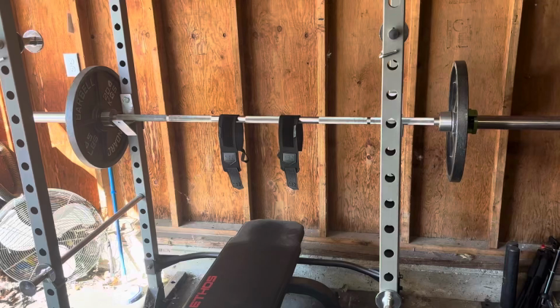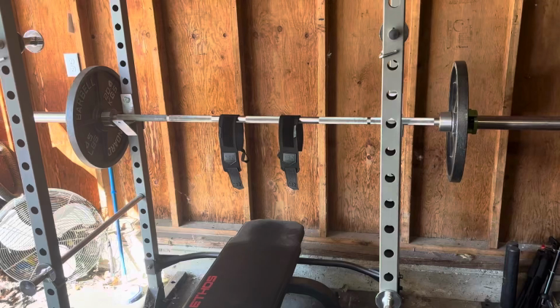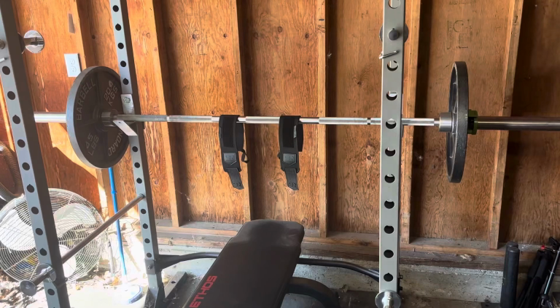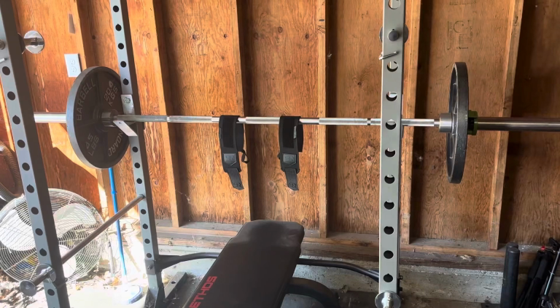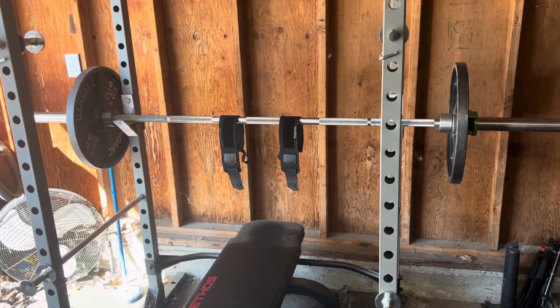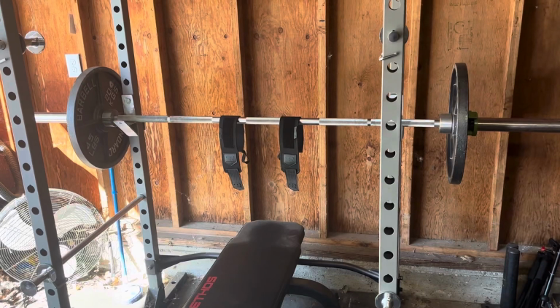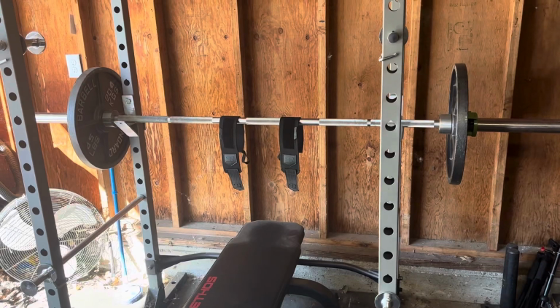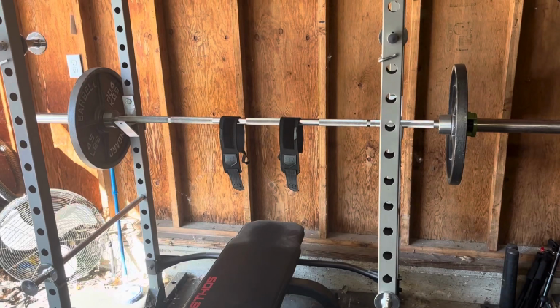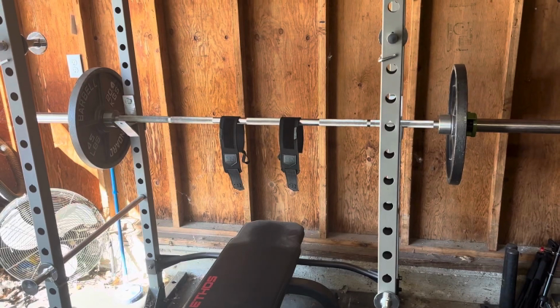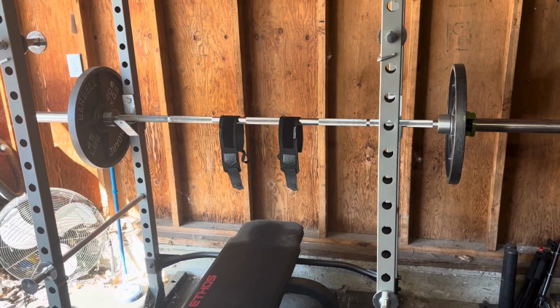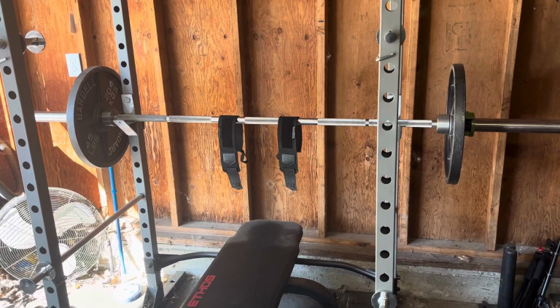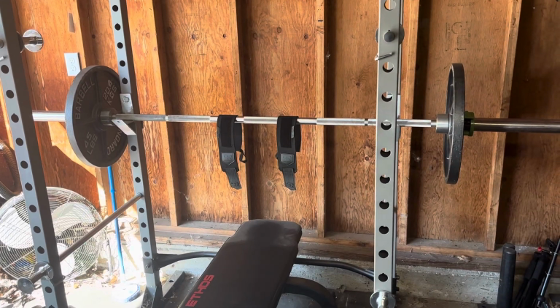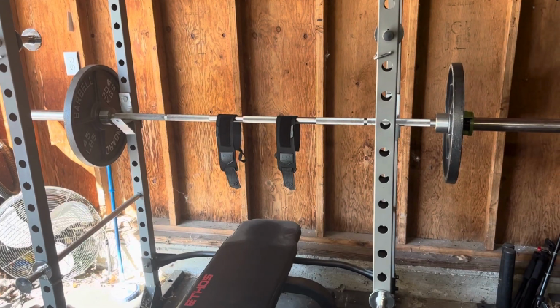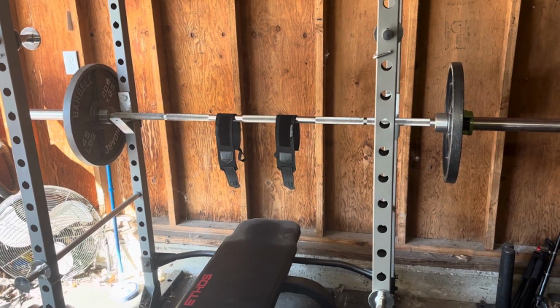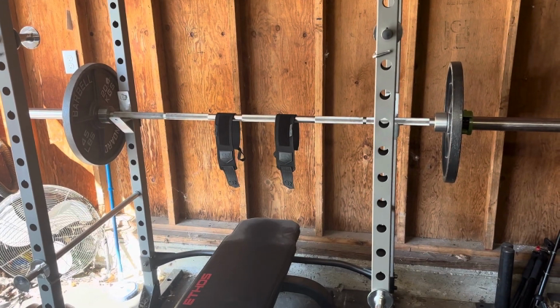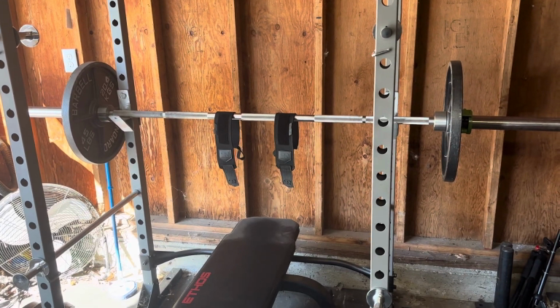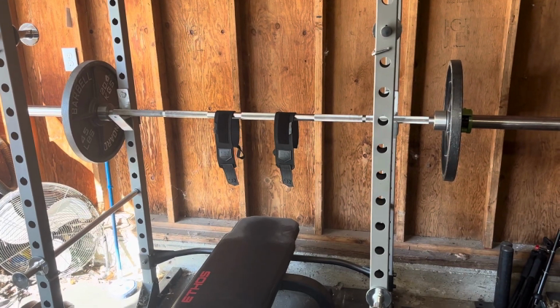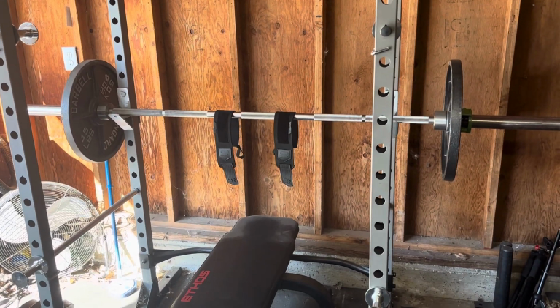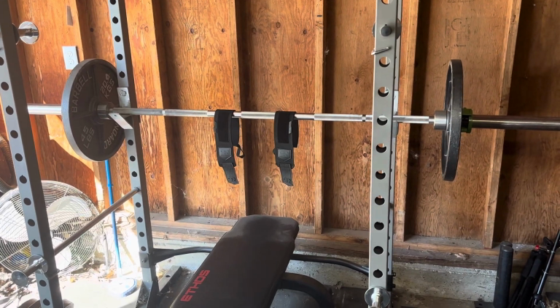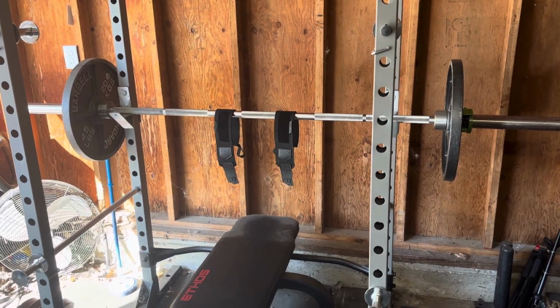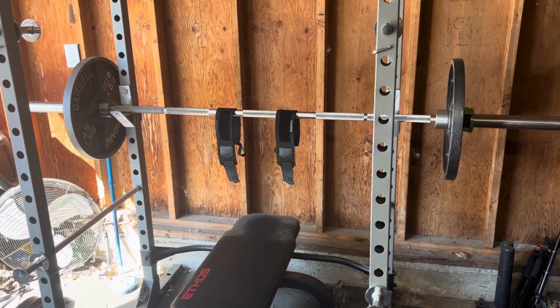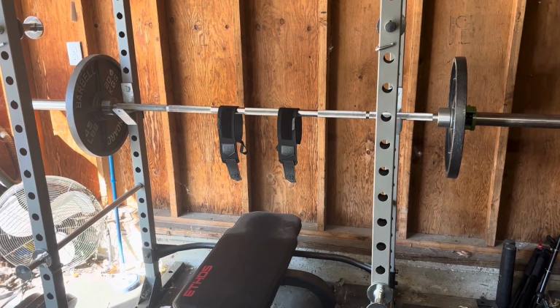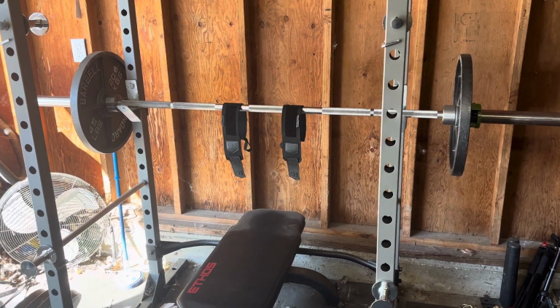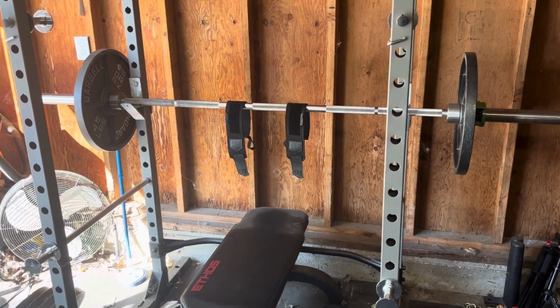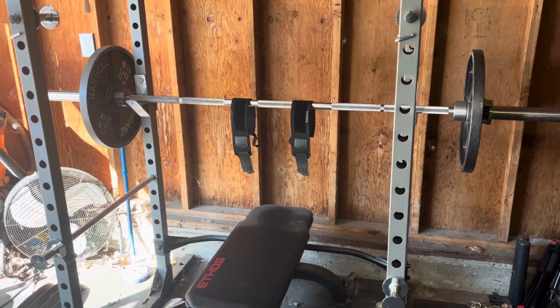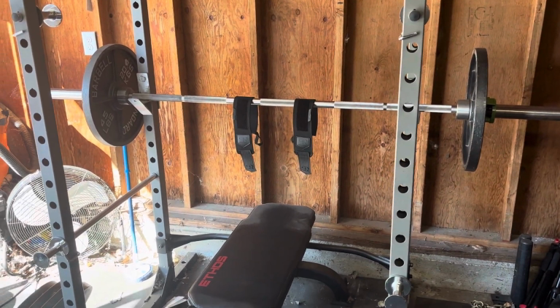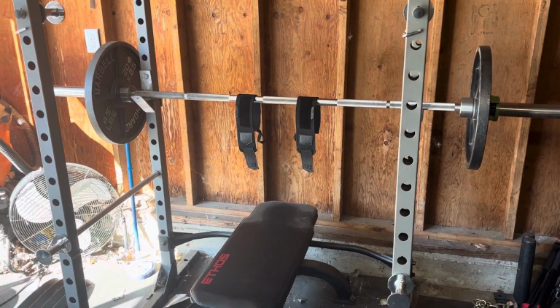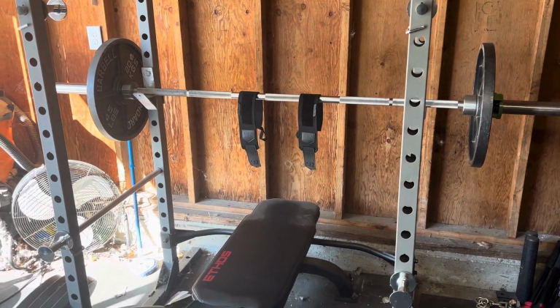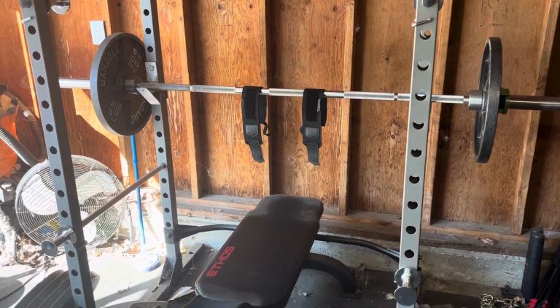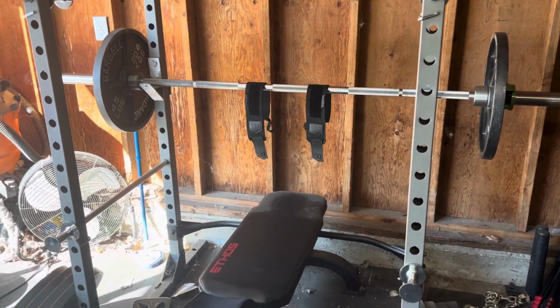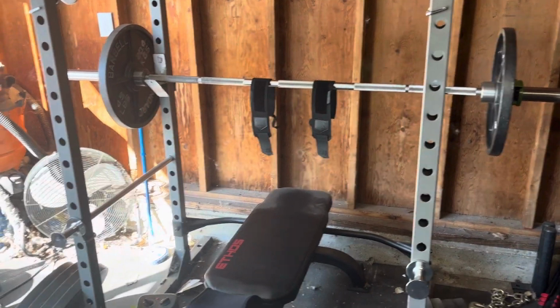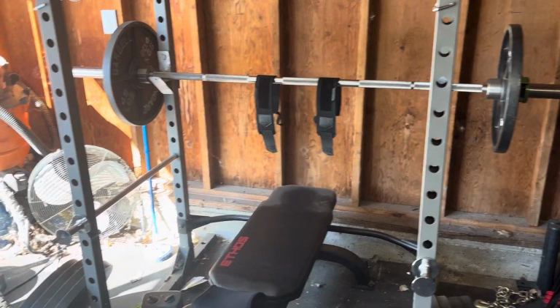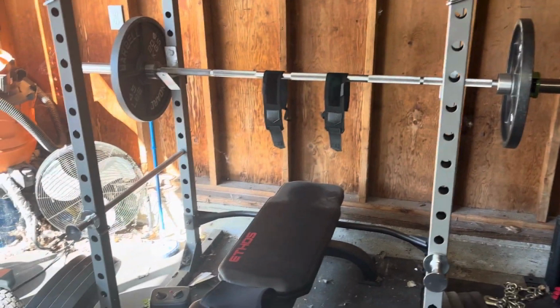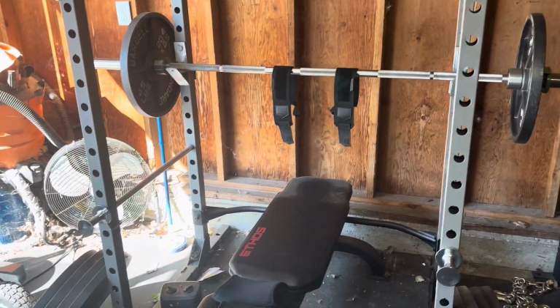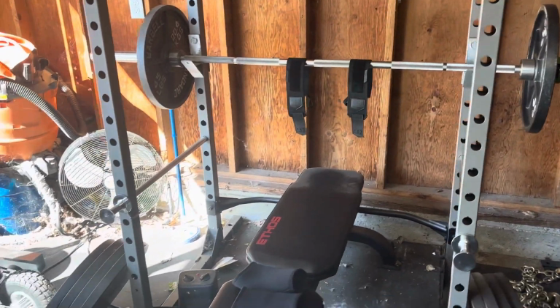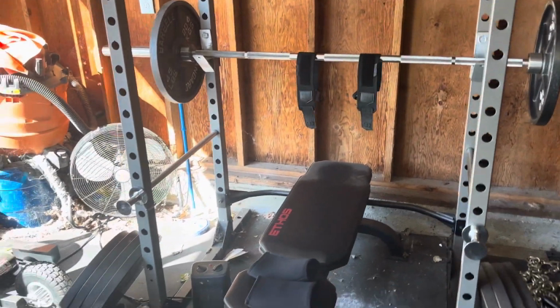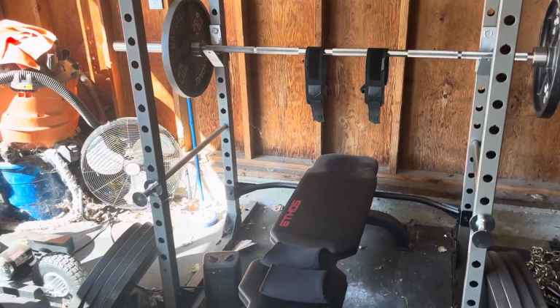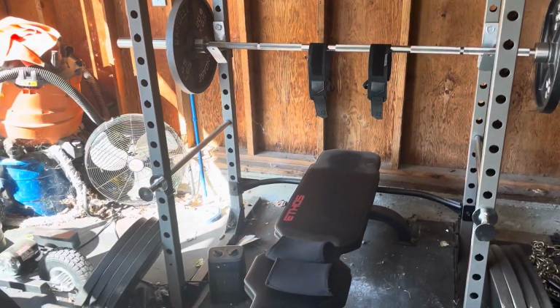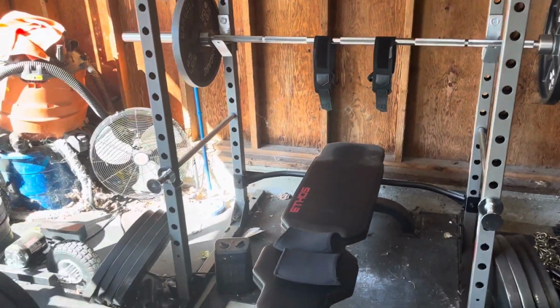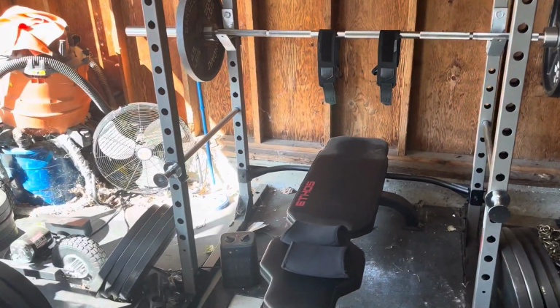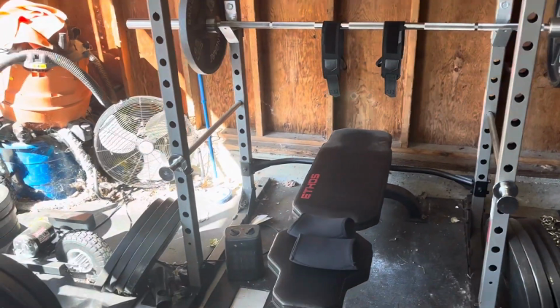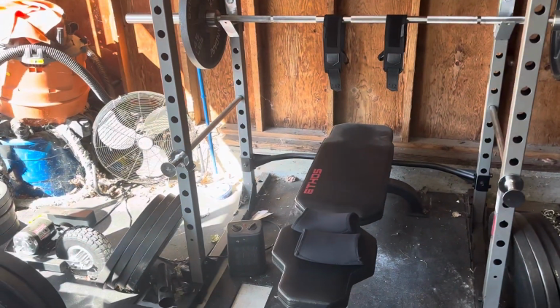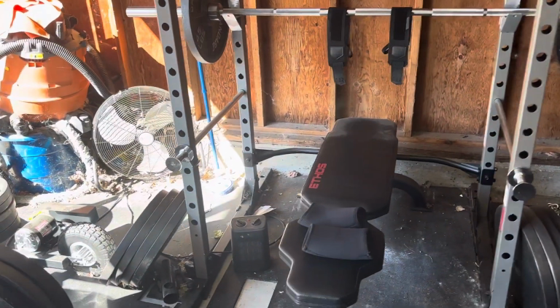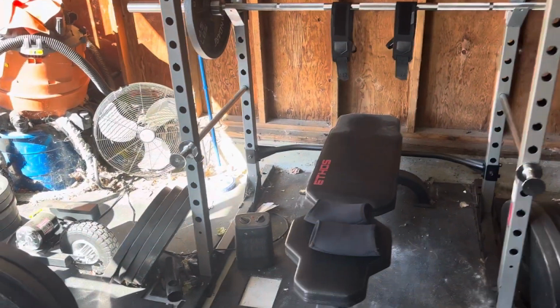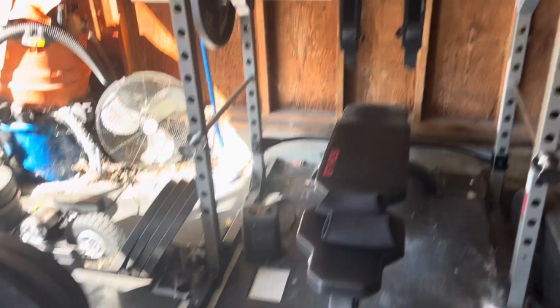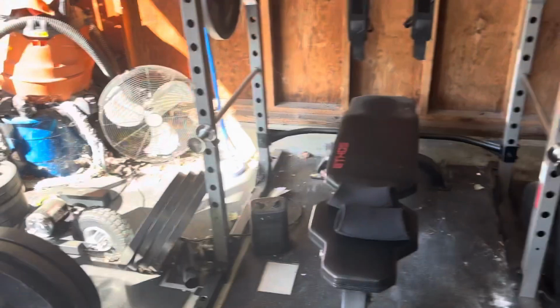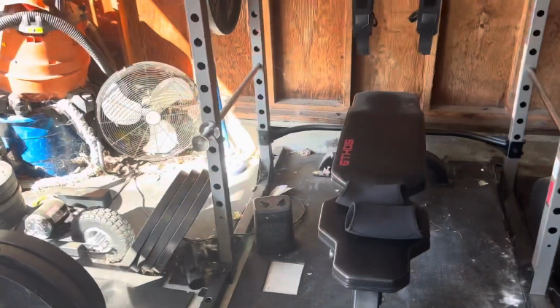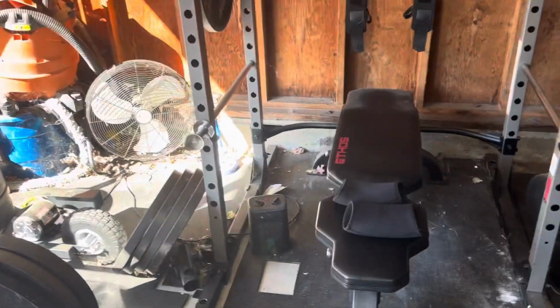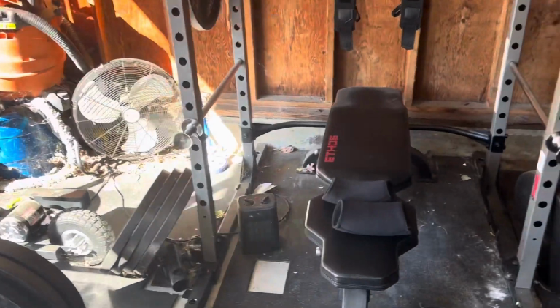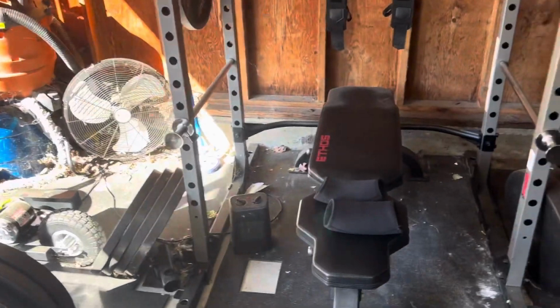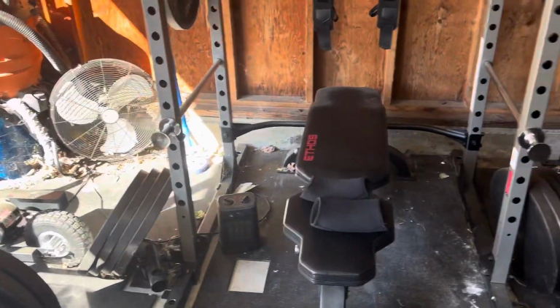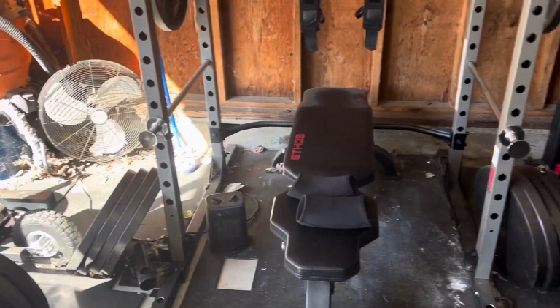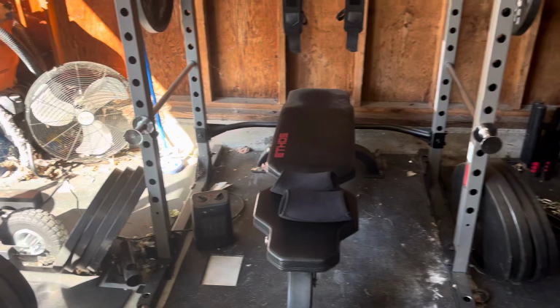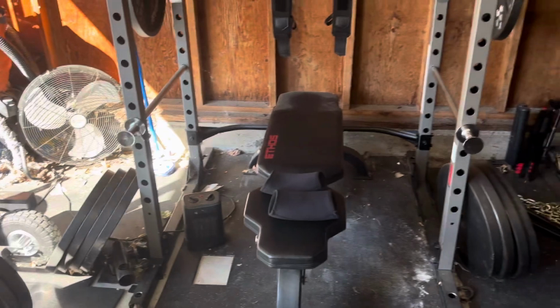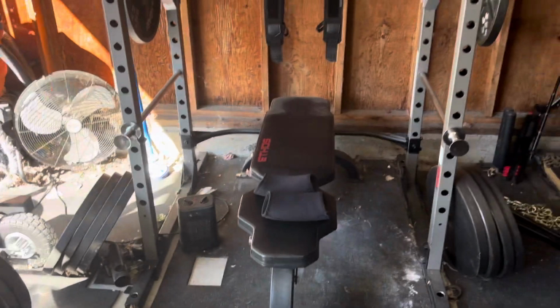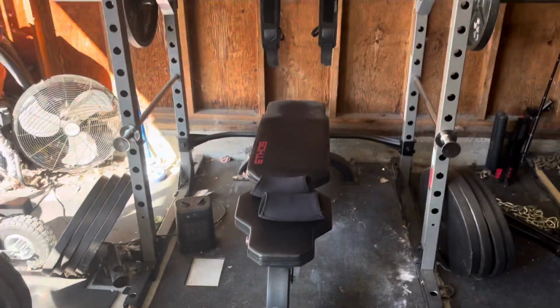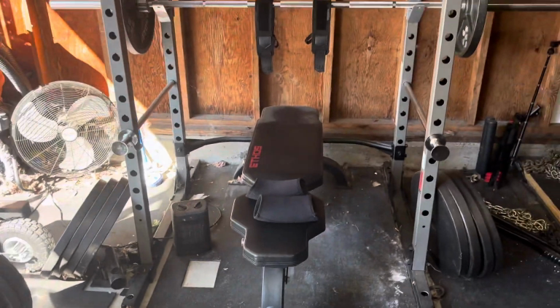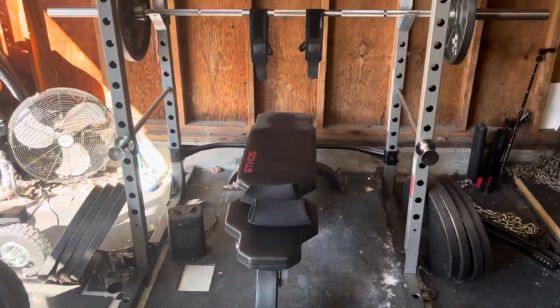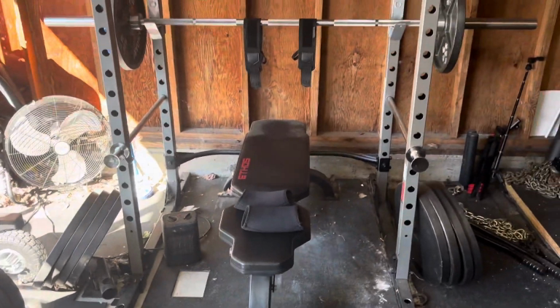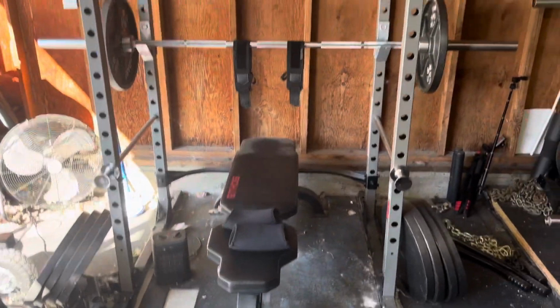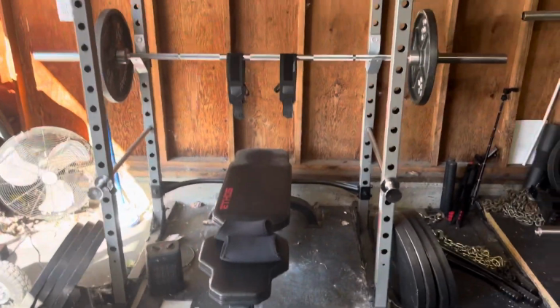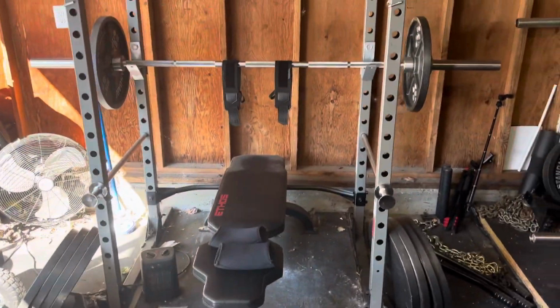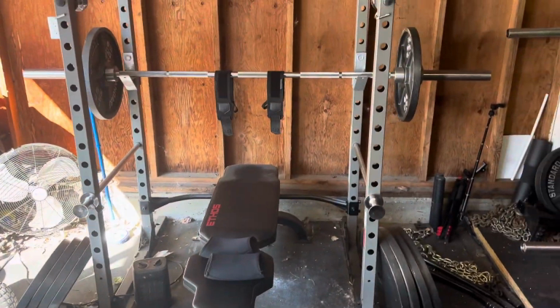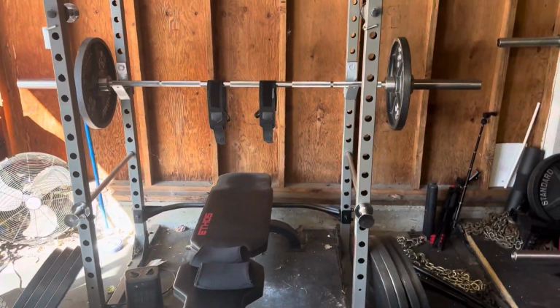I forgot I was going to send you a video of my gym. This is where my workout begins.